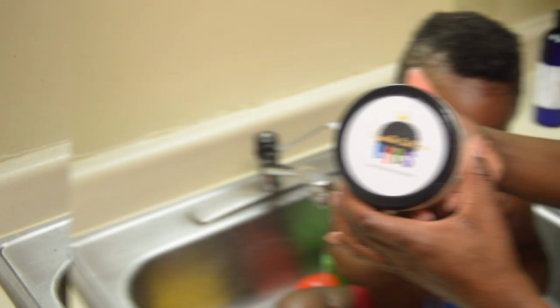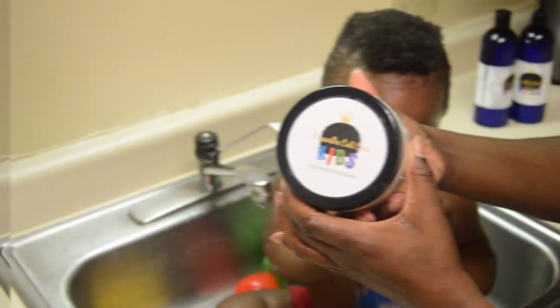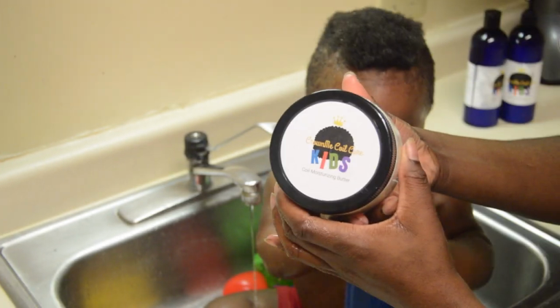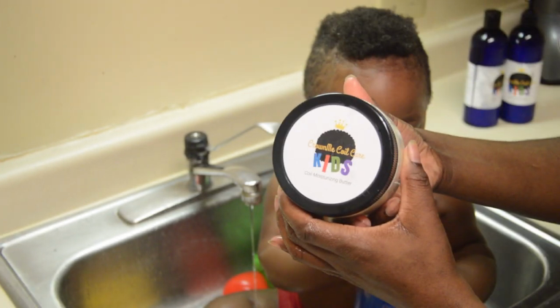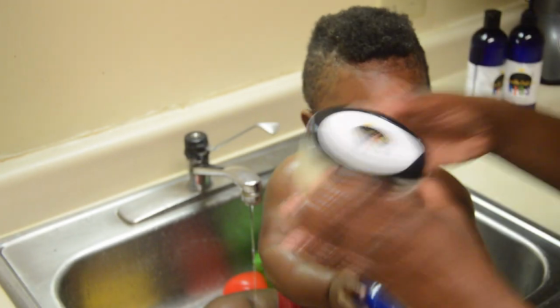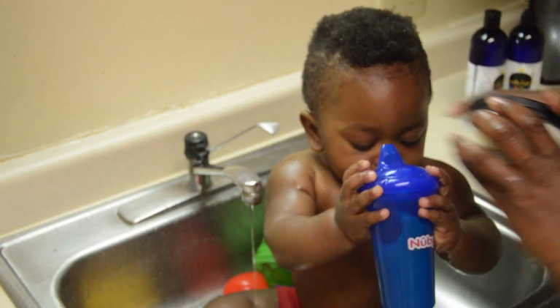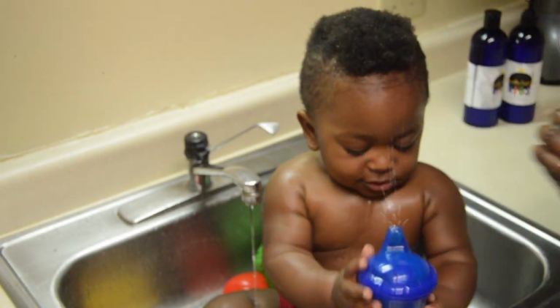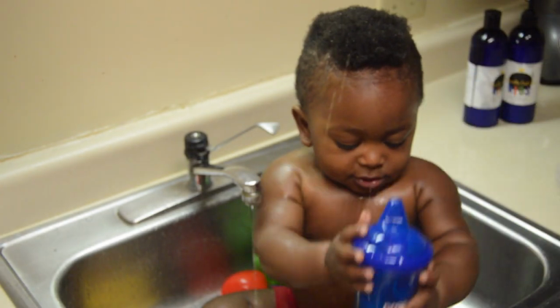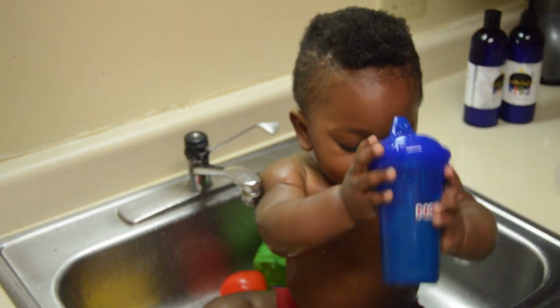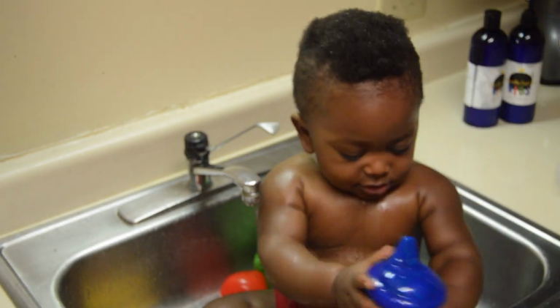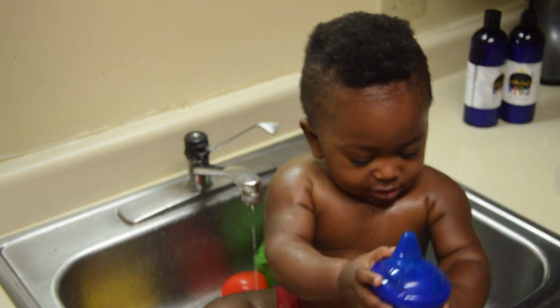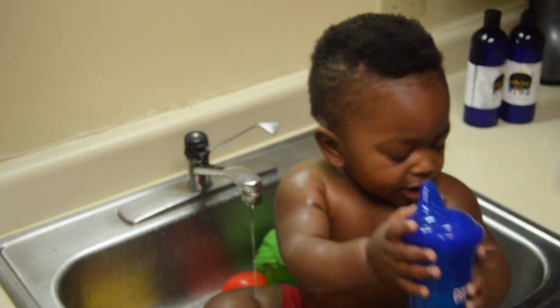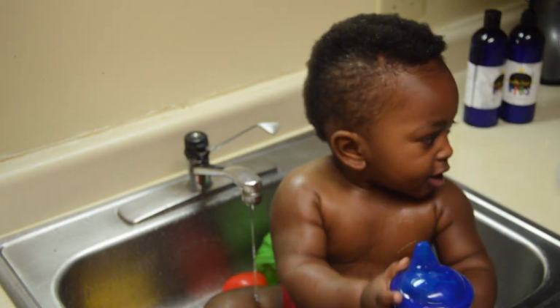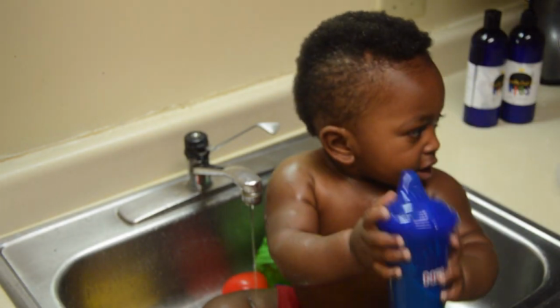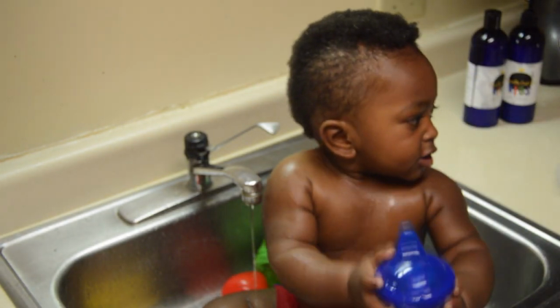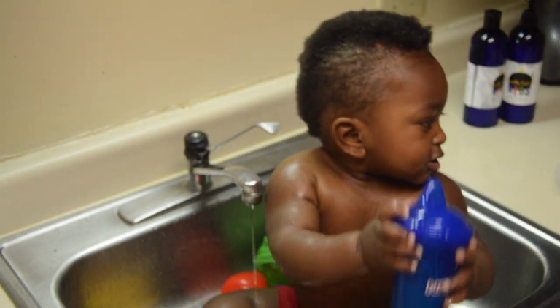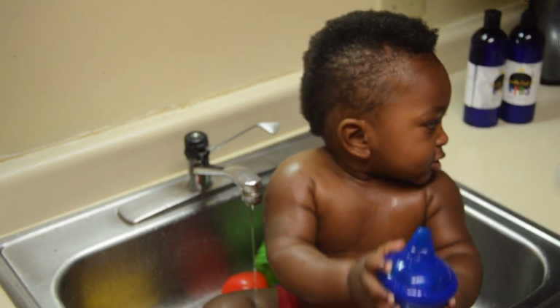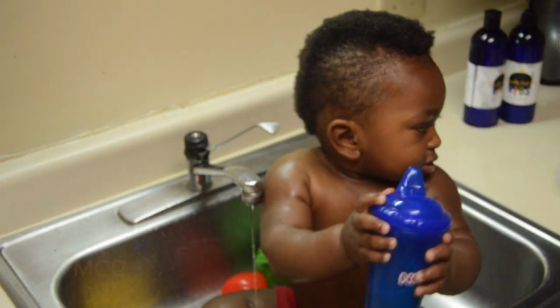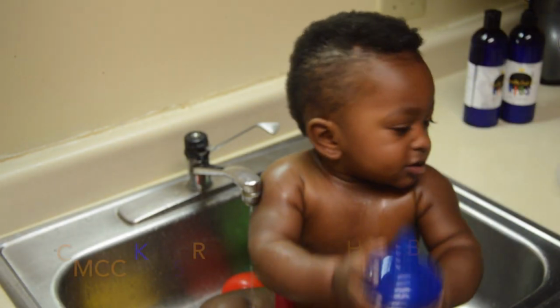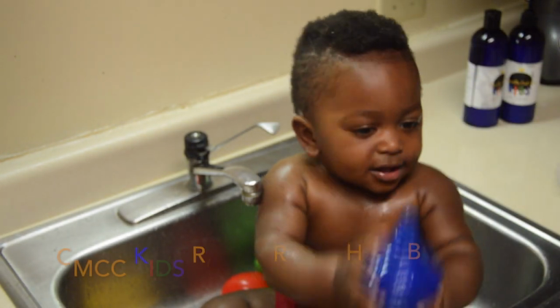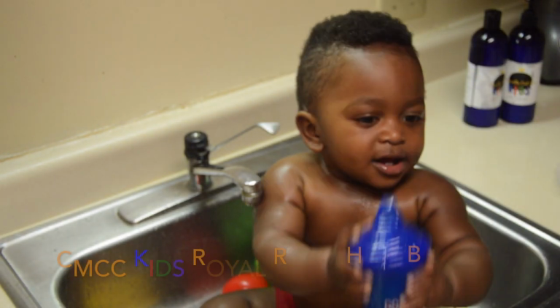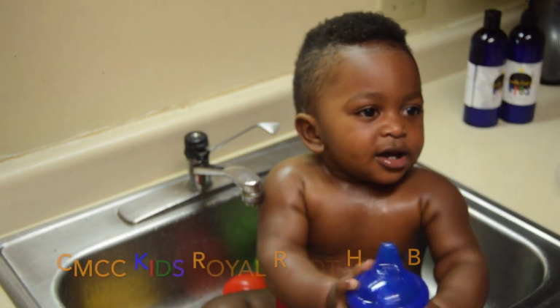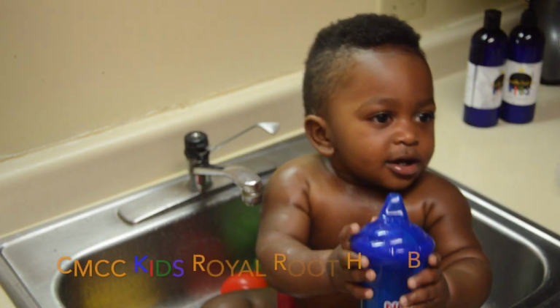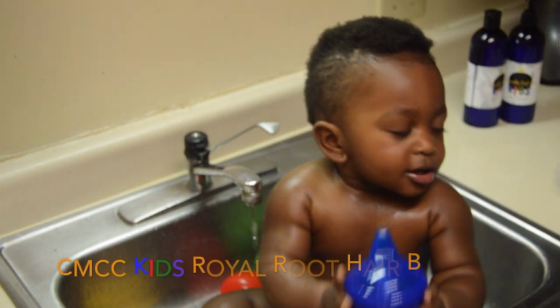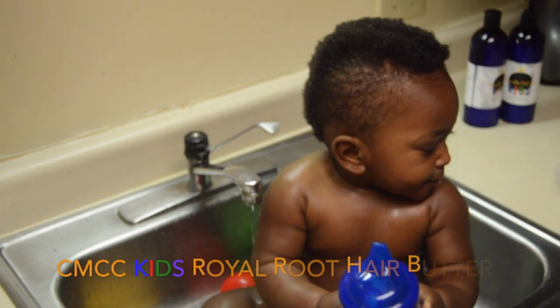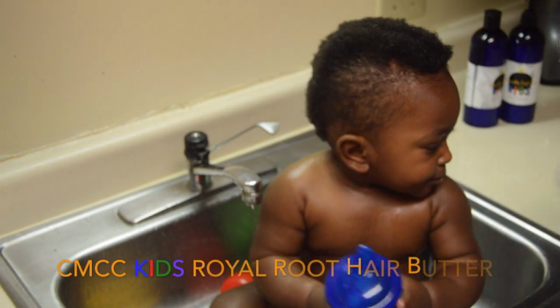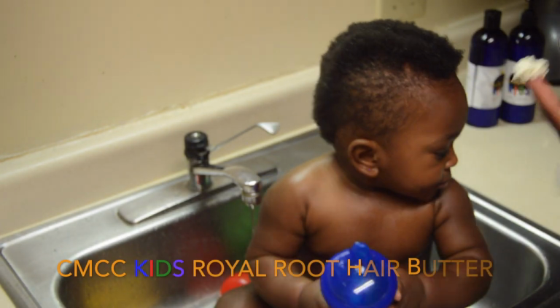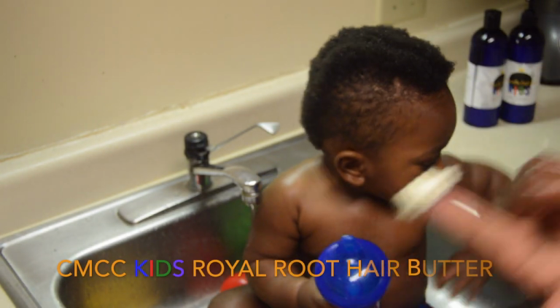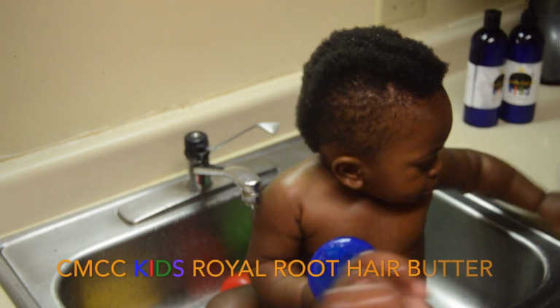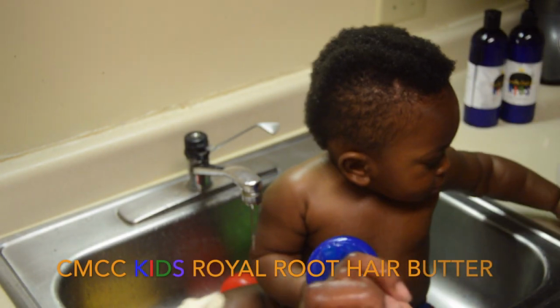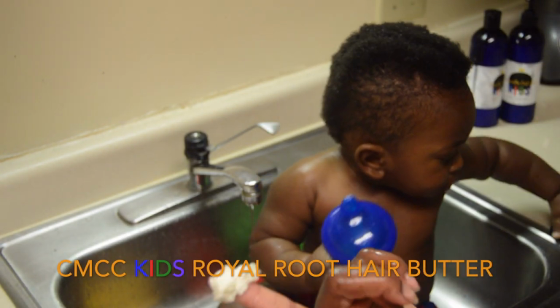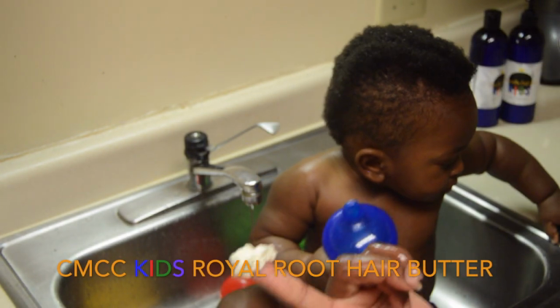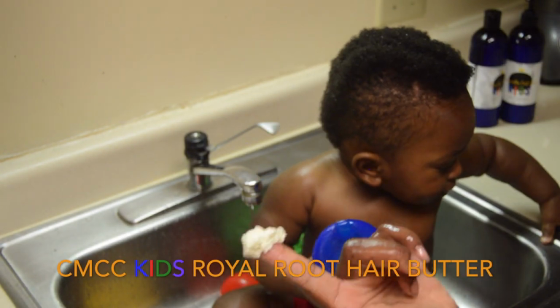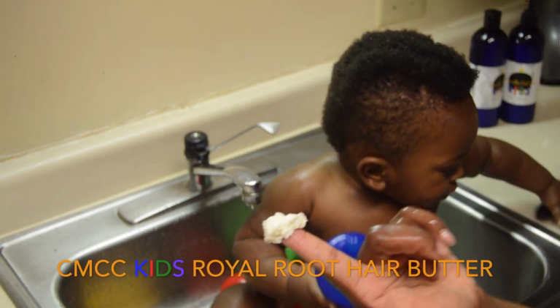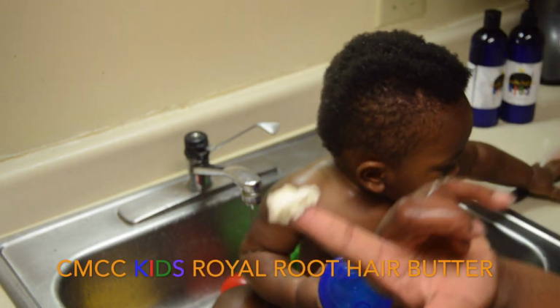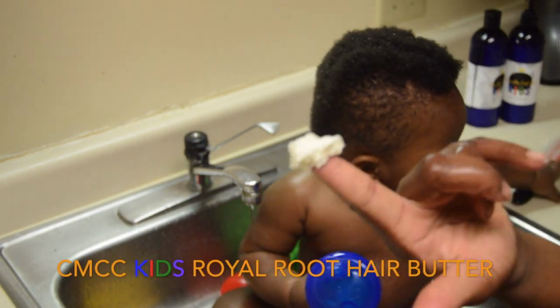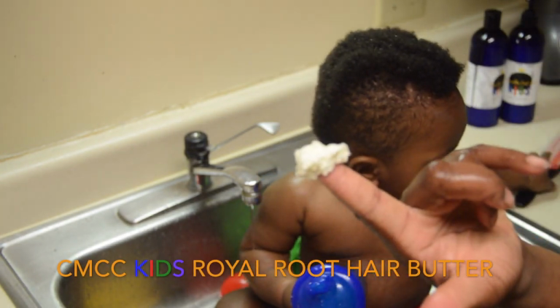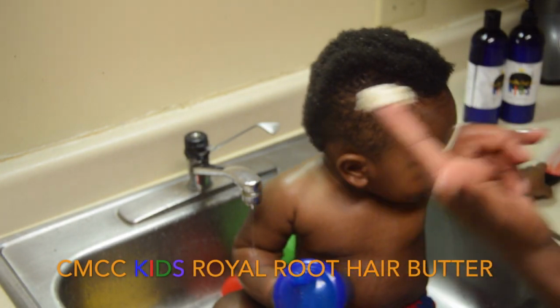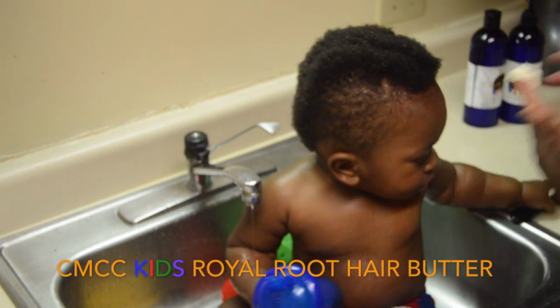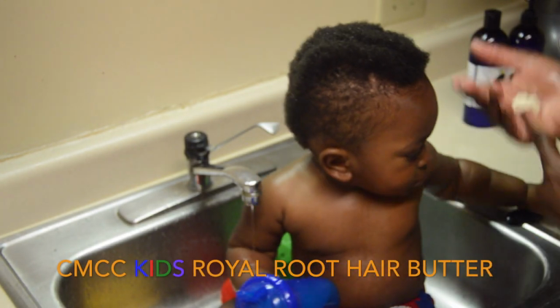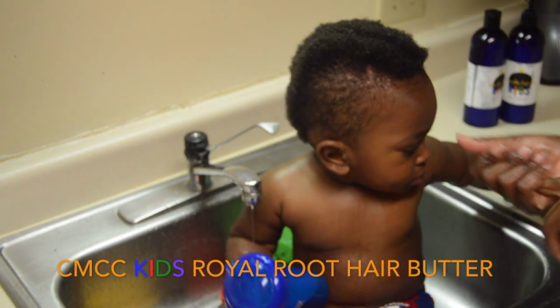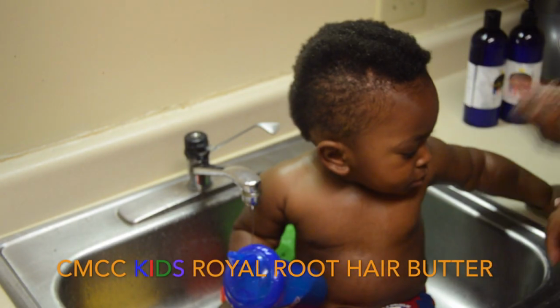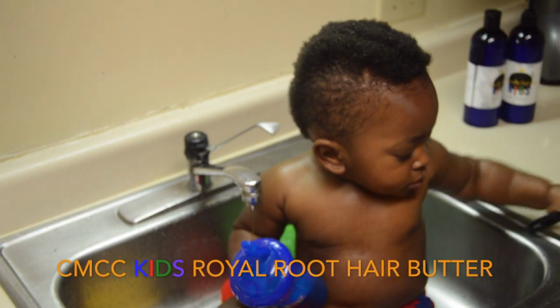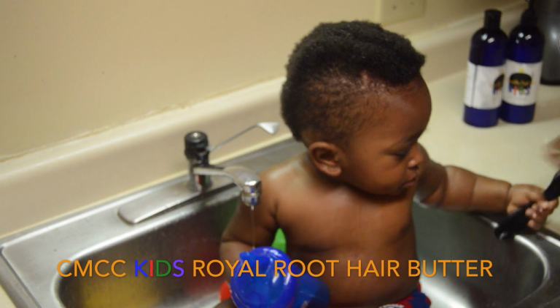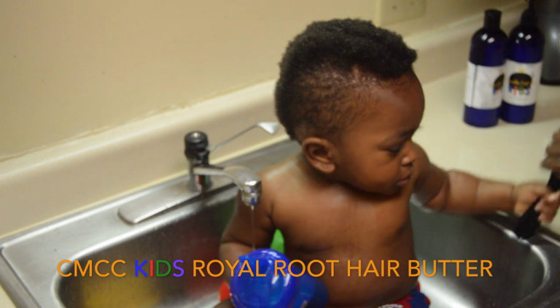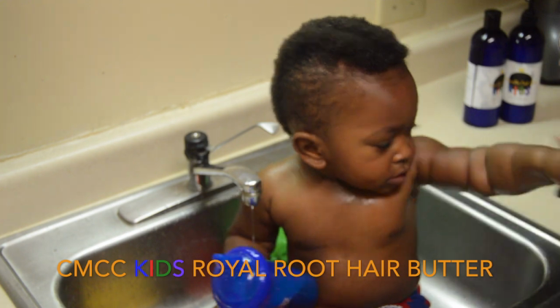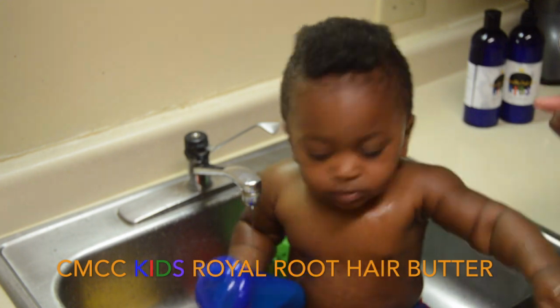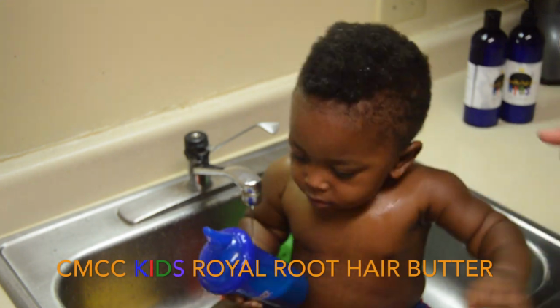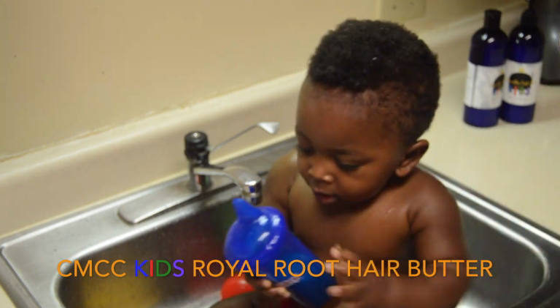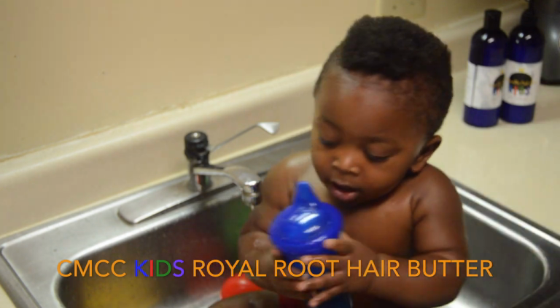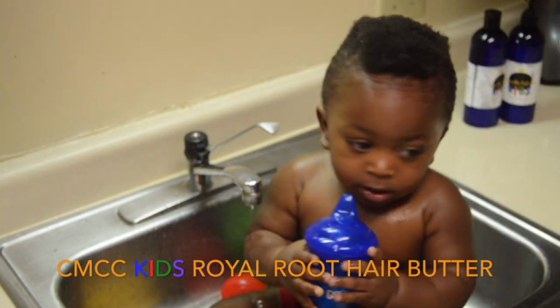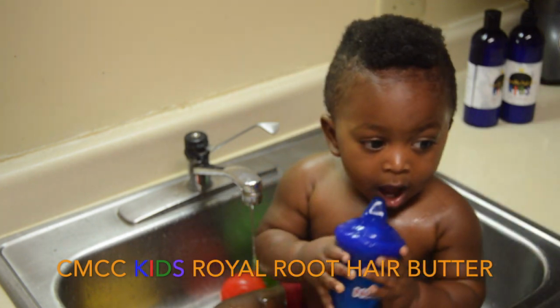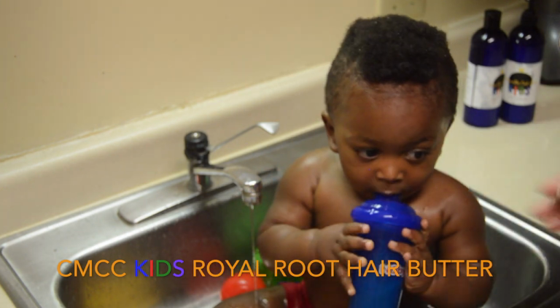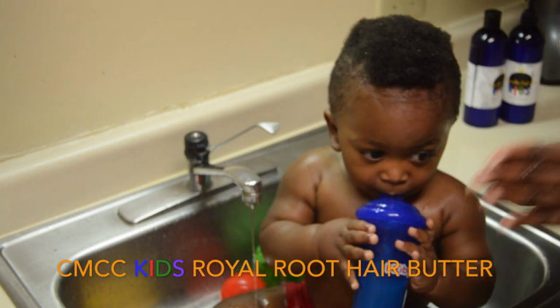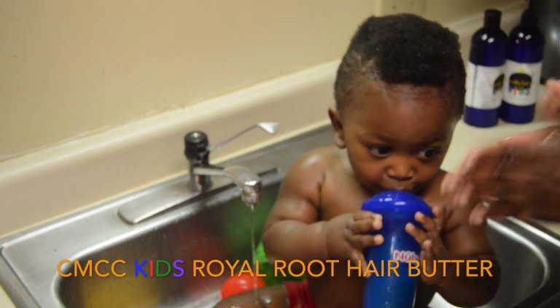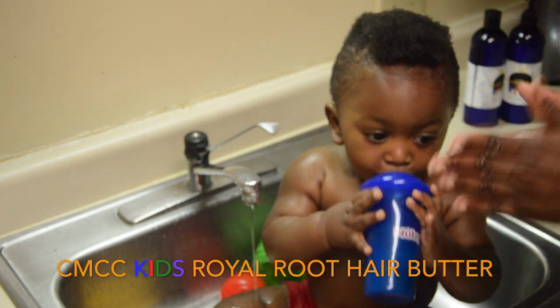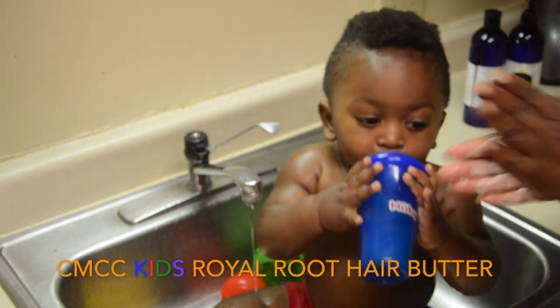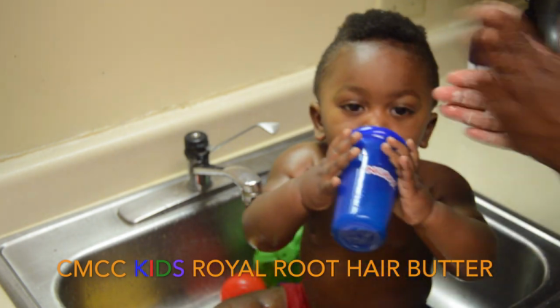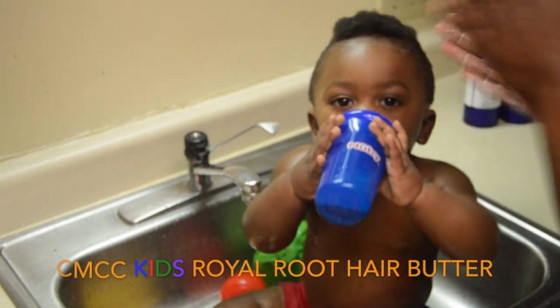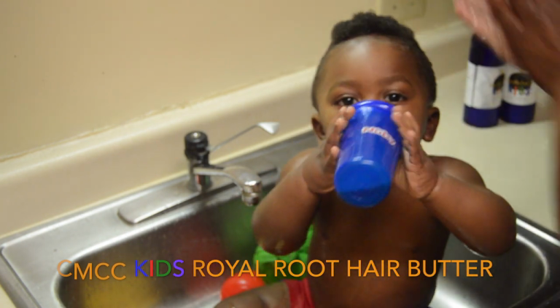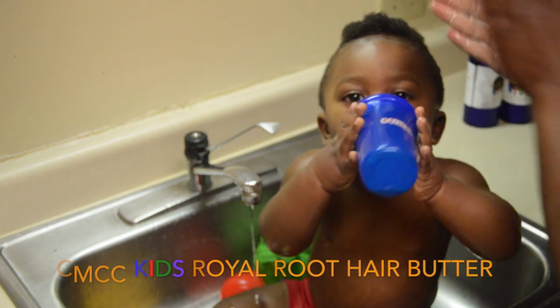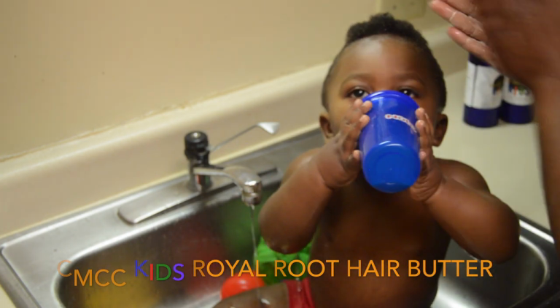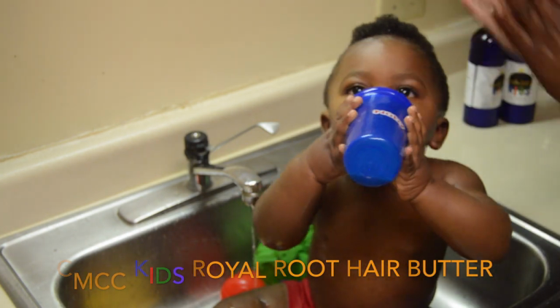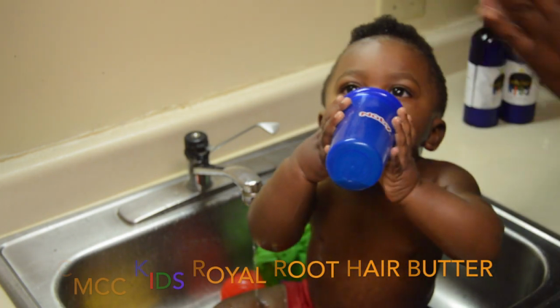For the final step, I just take a little bit of the Rigor Roots hair butter and massage it onto his hair.